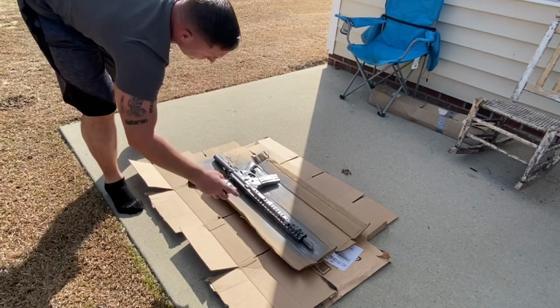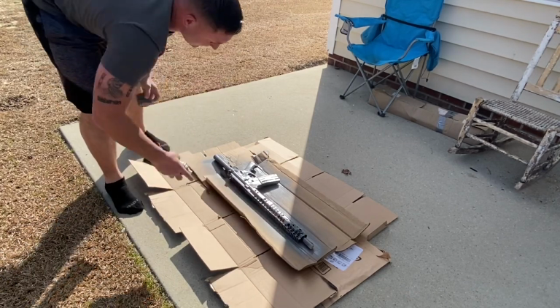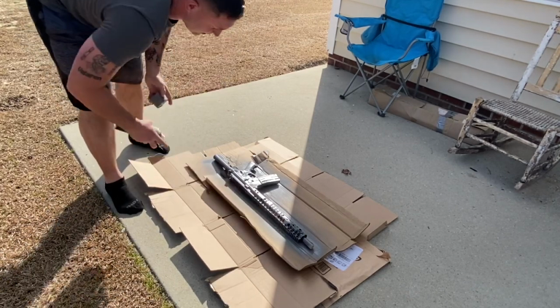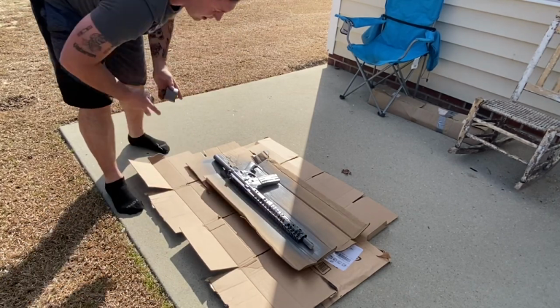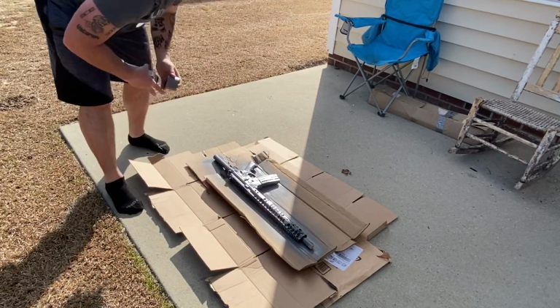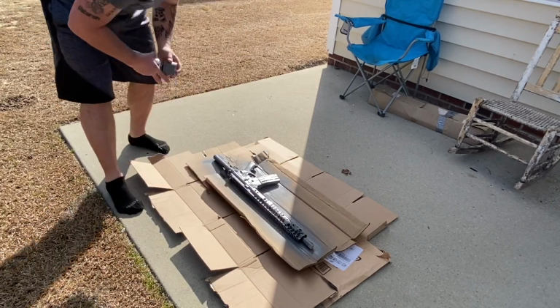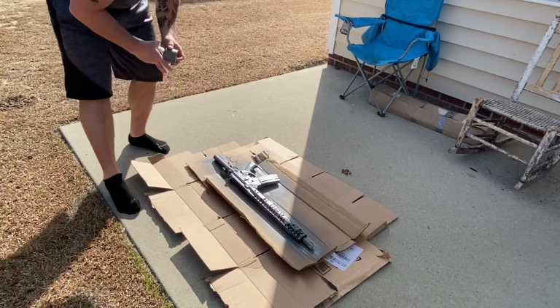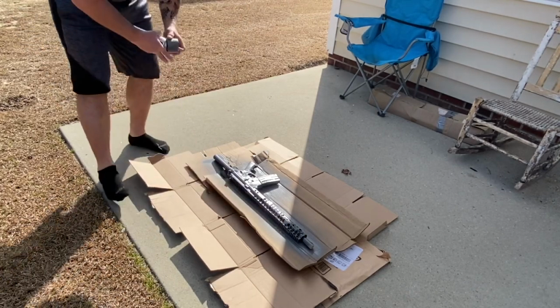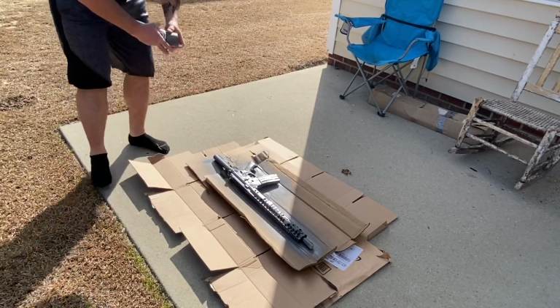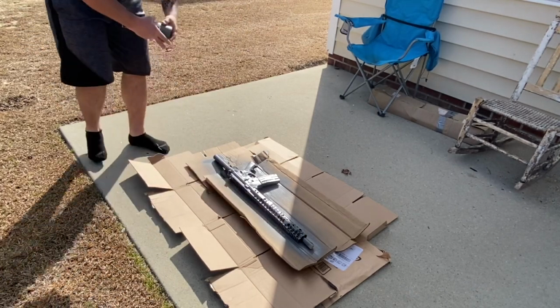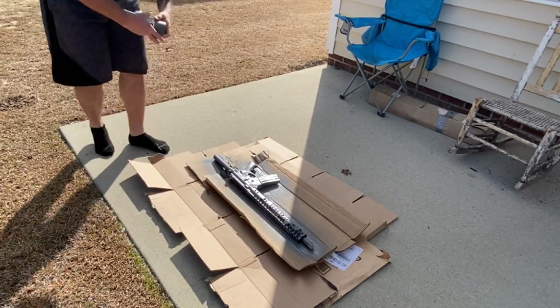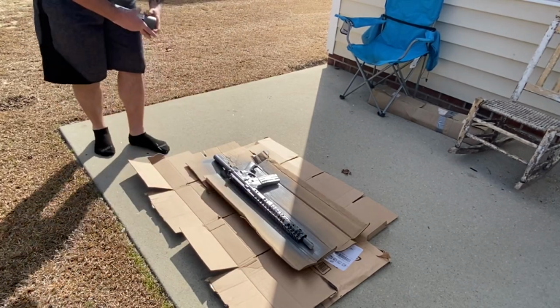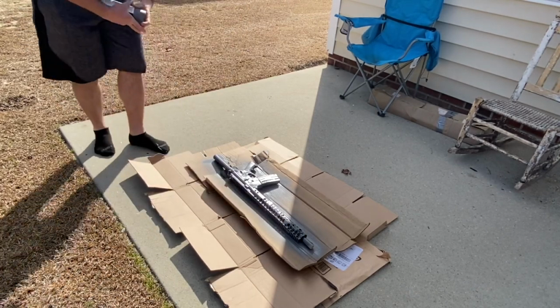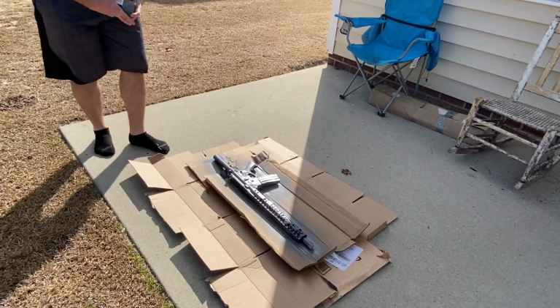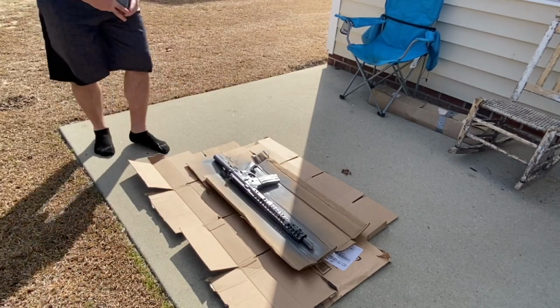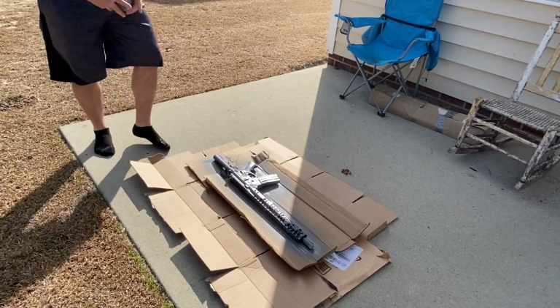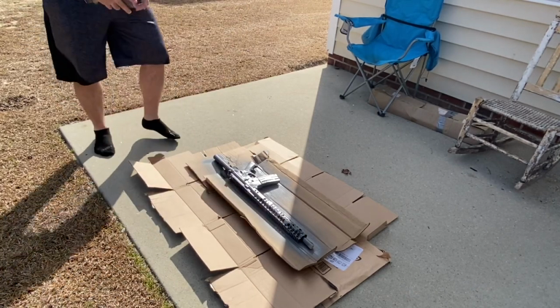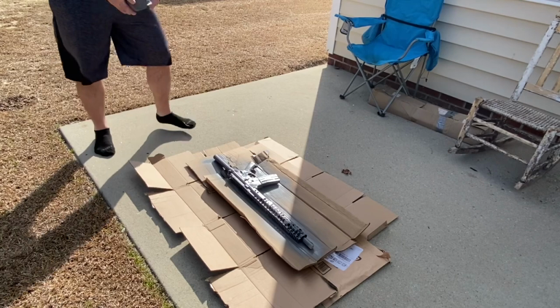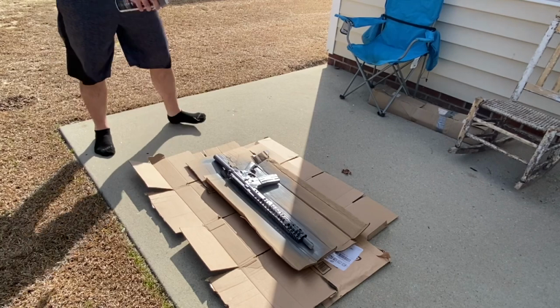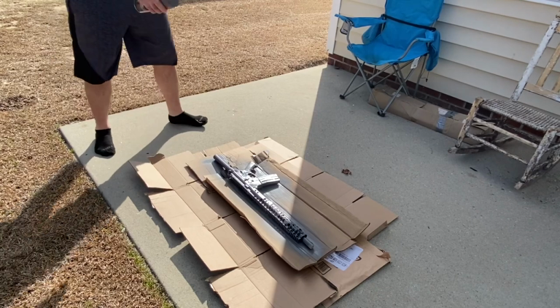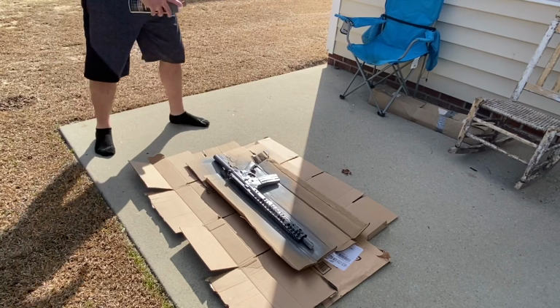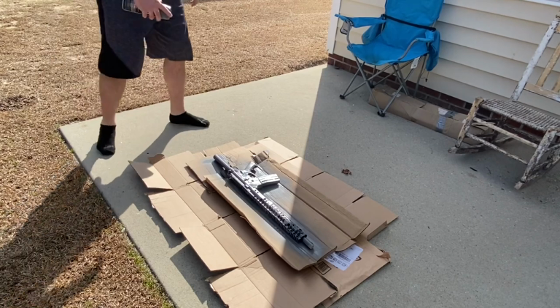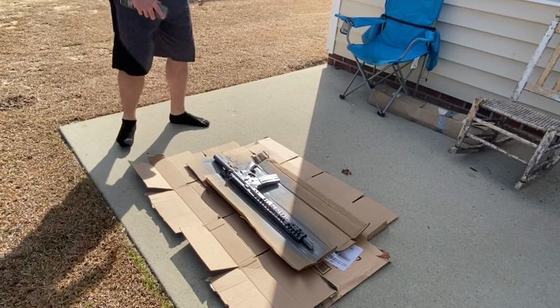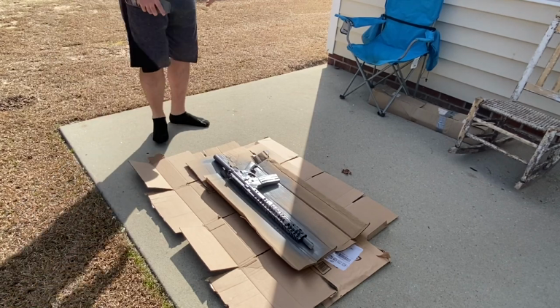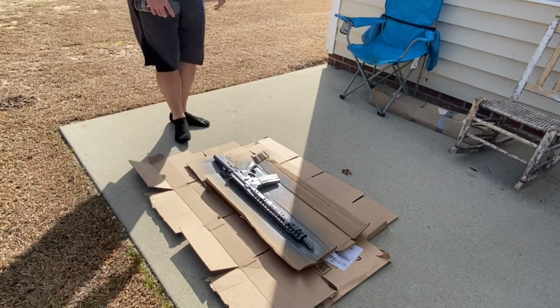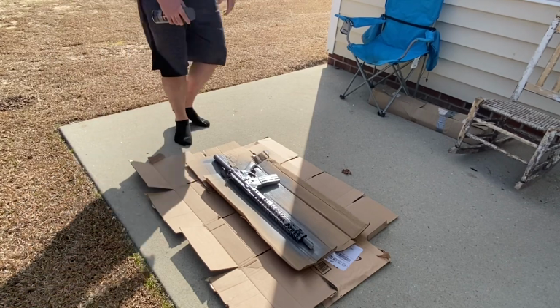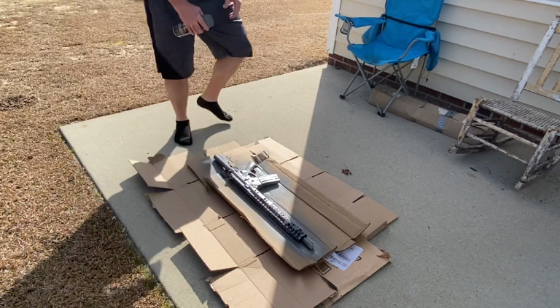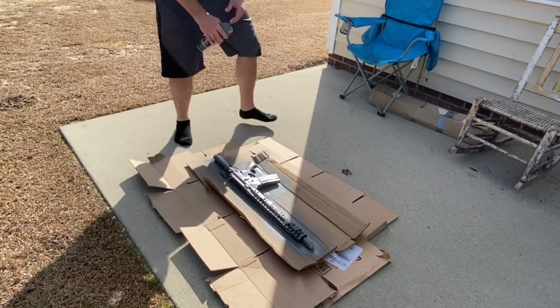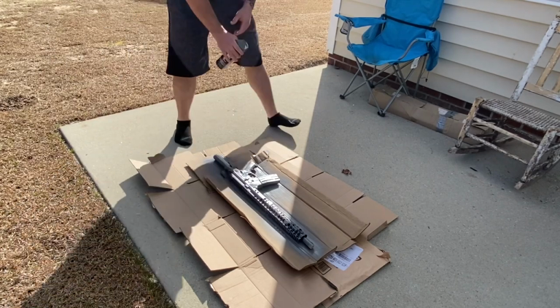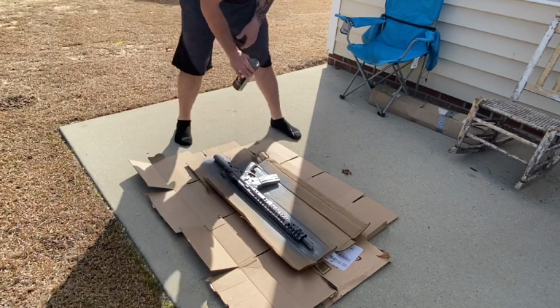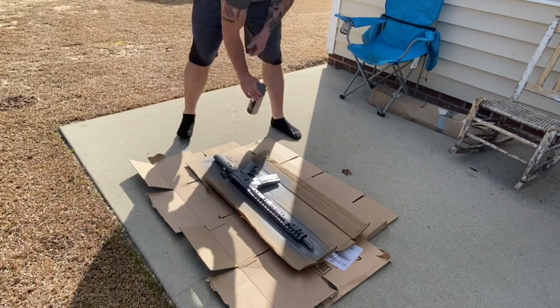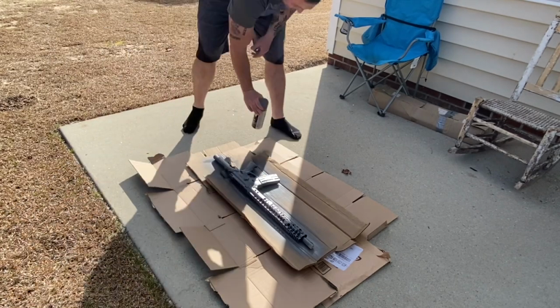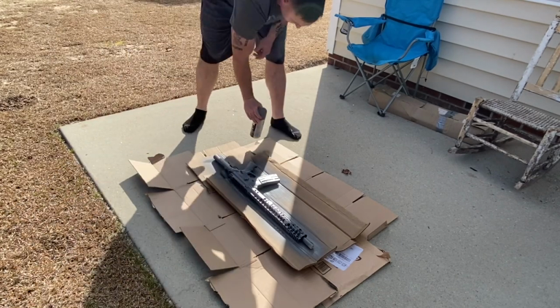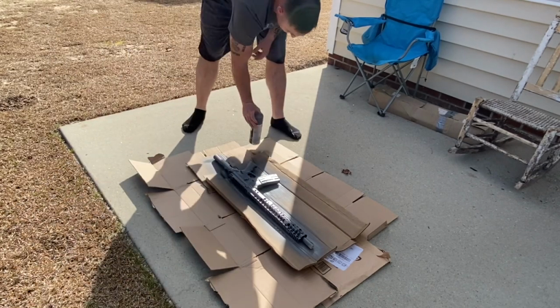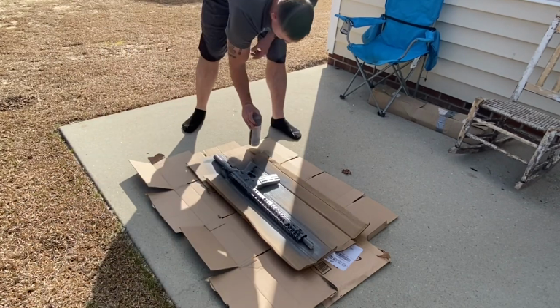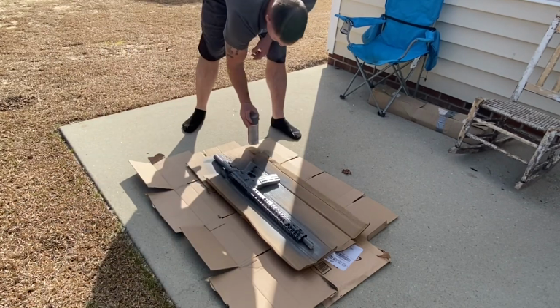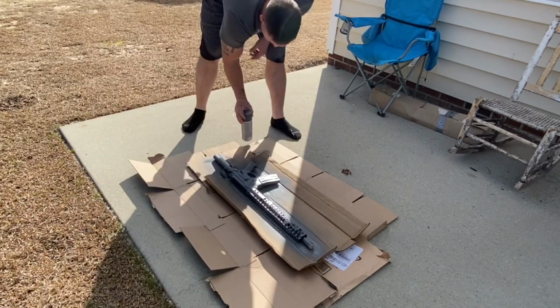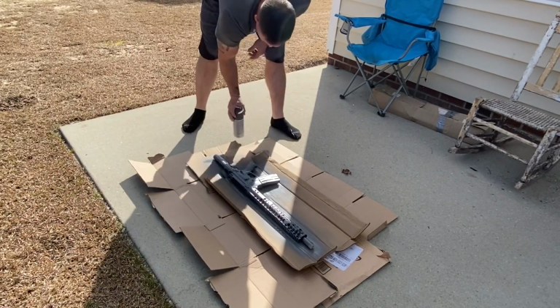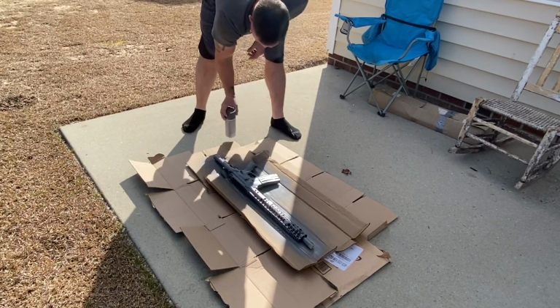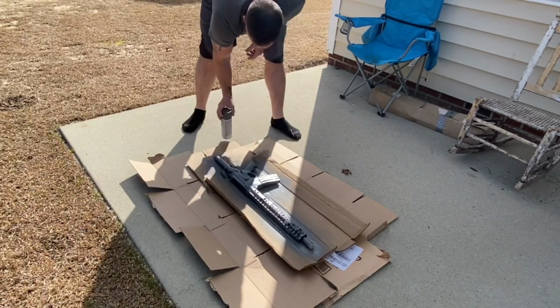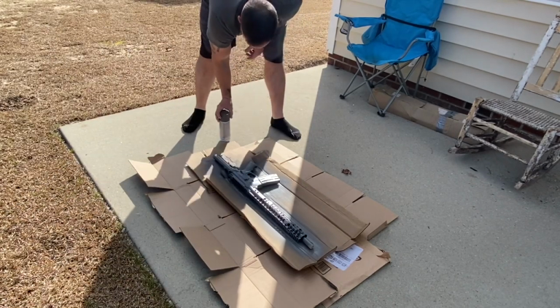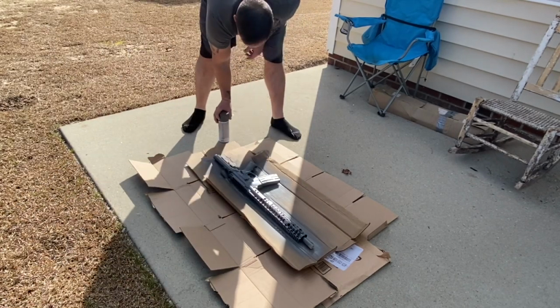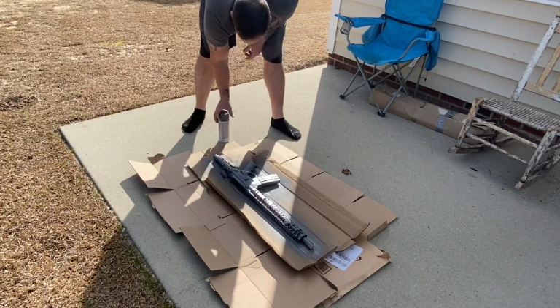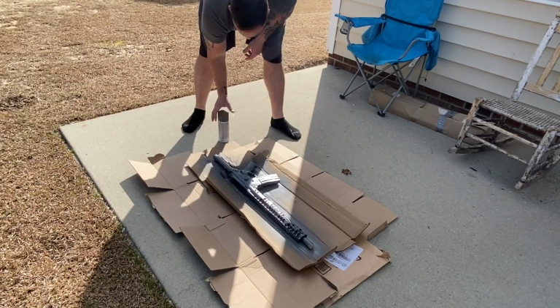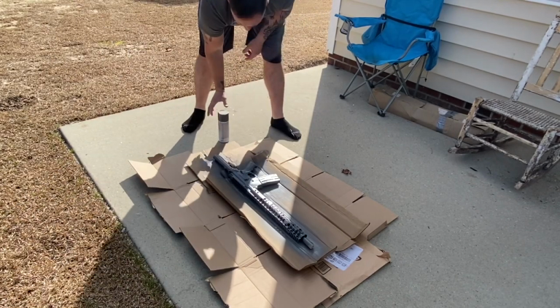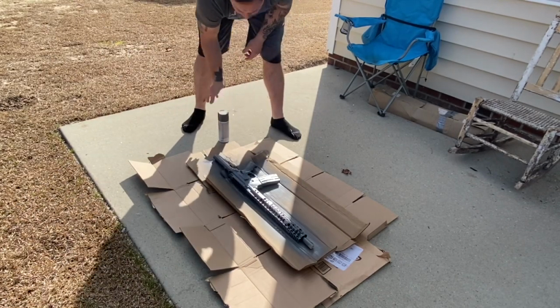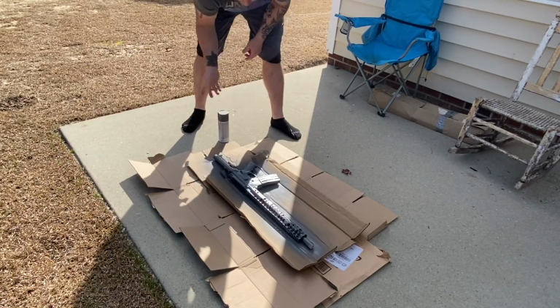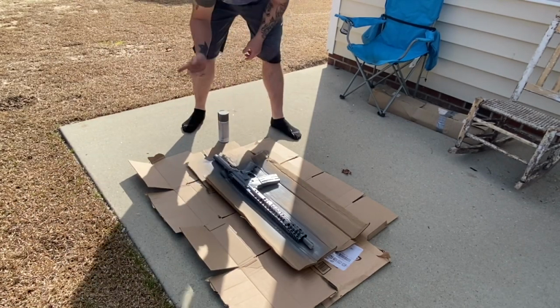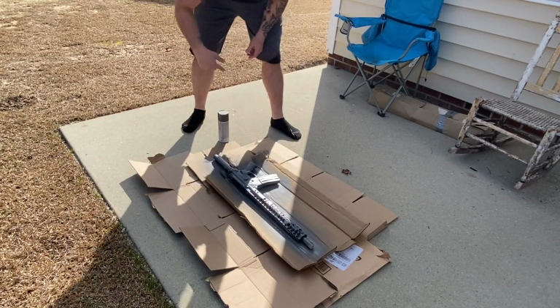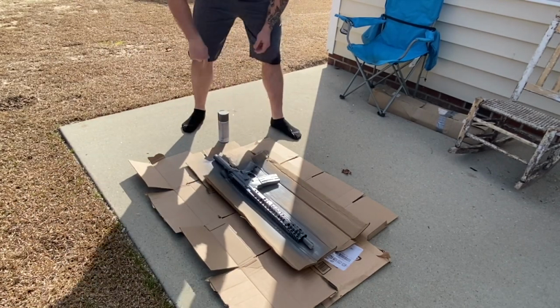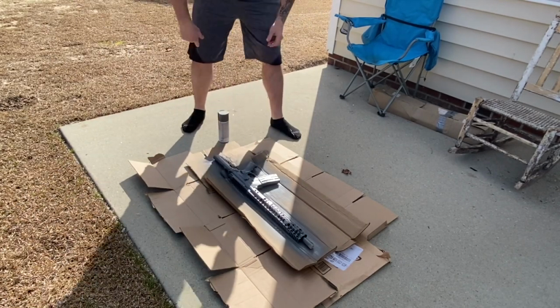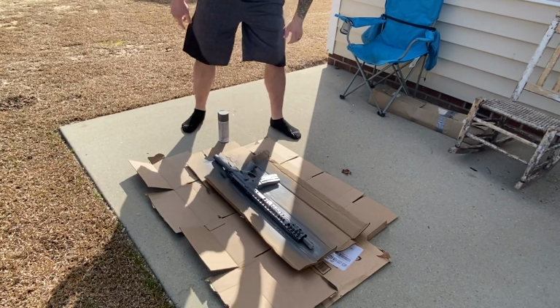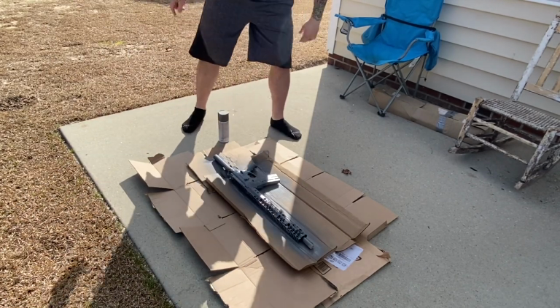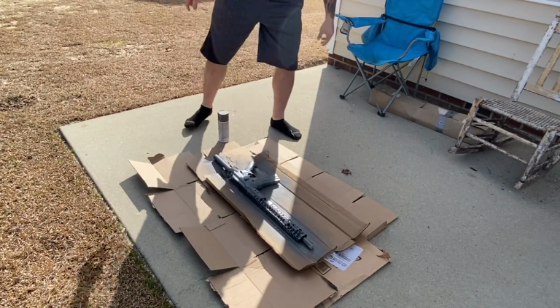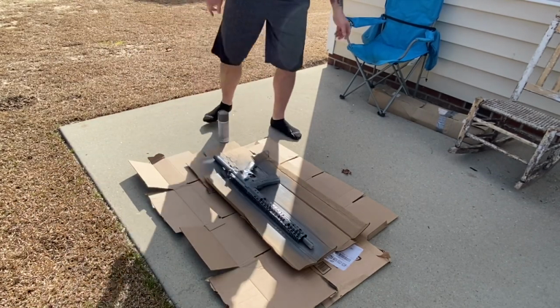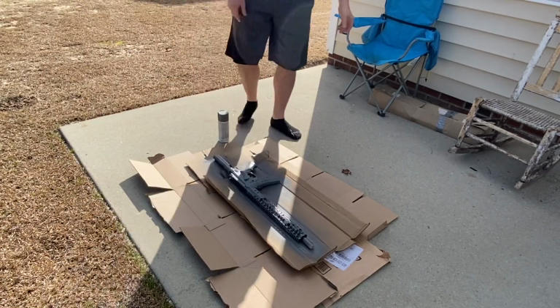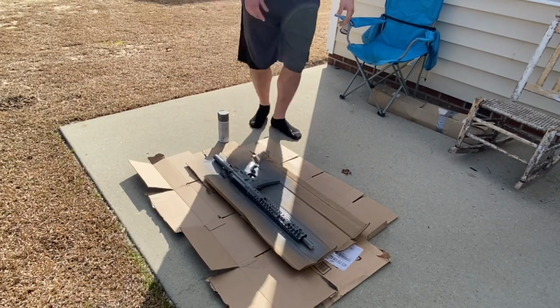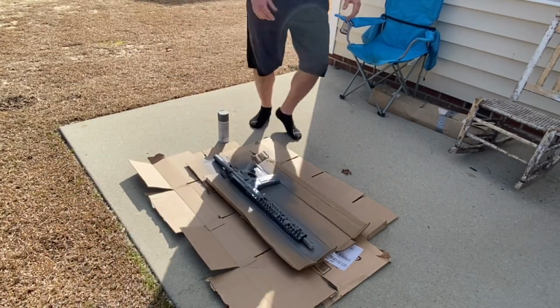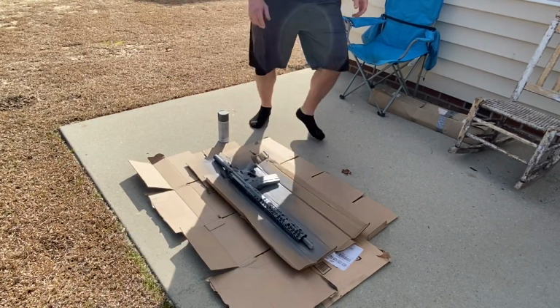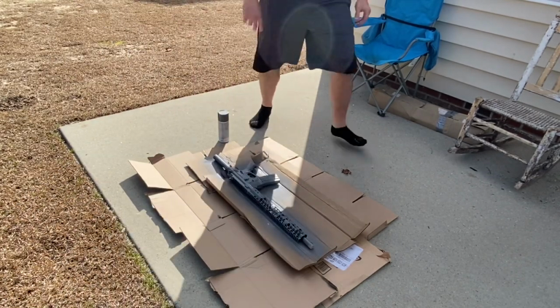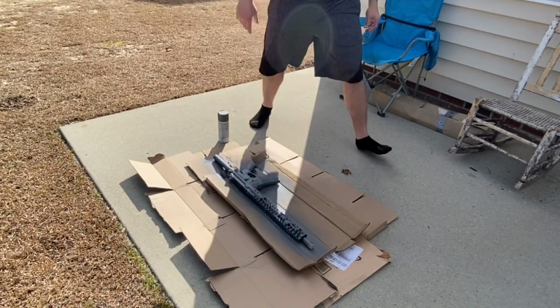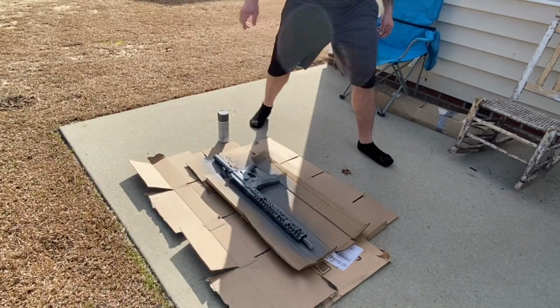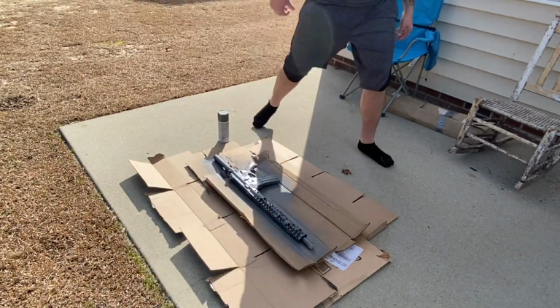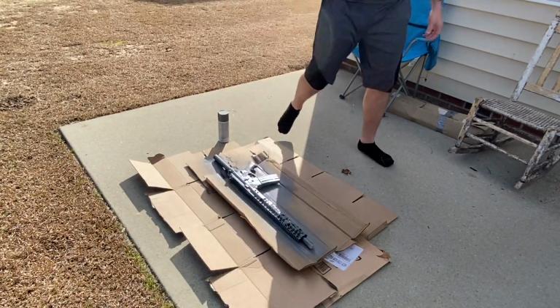I'm gonna let this dry for about five minutes, hit it real quick again, and then we will flip it over and switch to the other side.